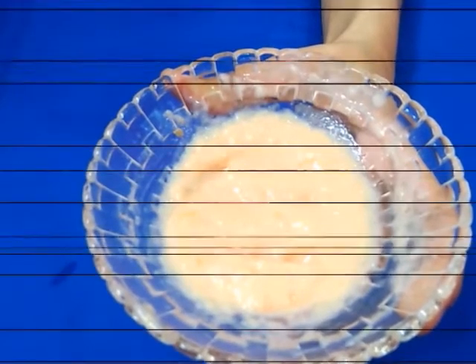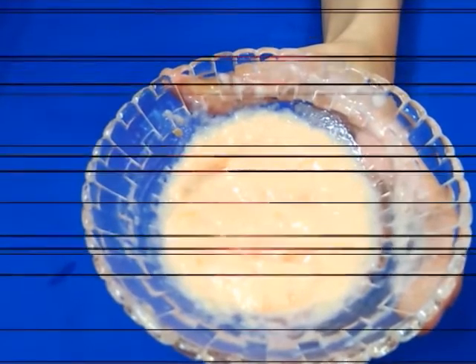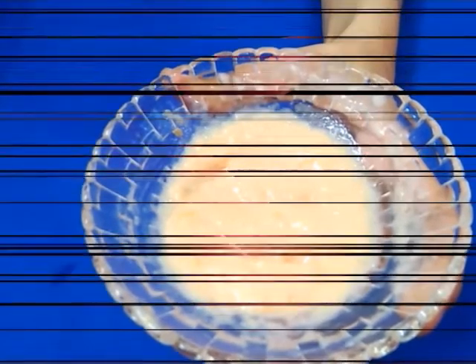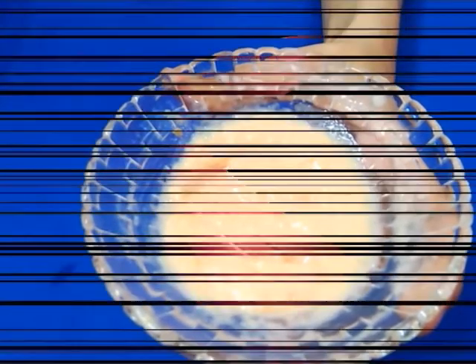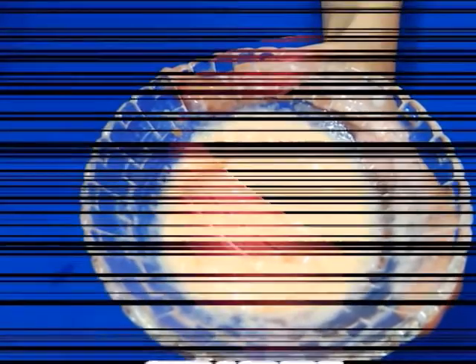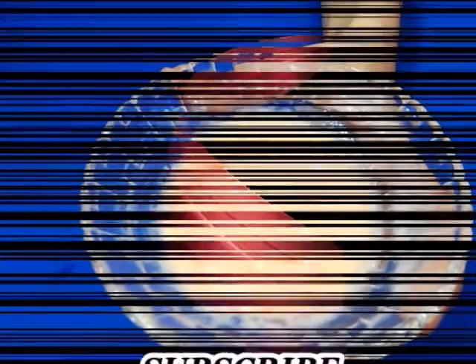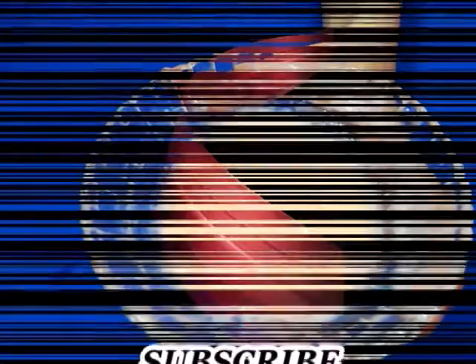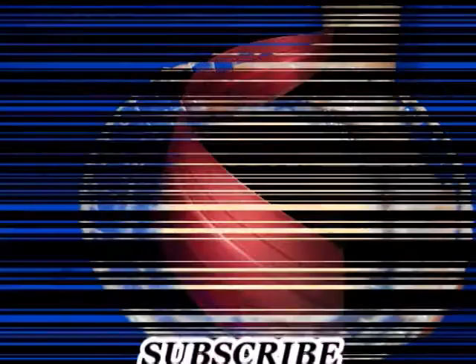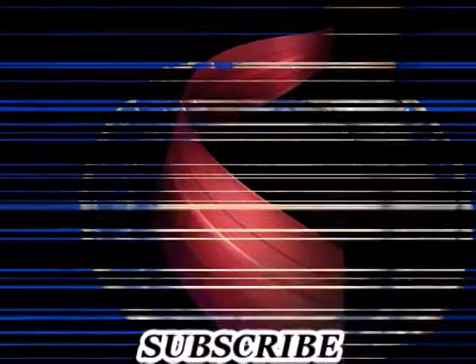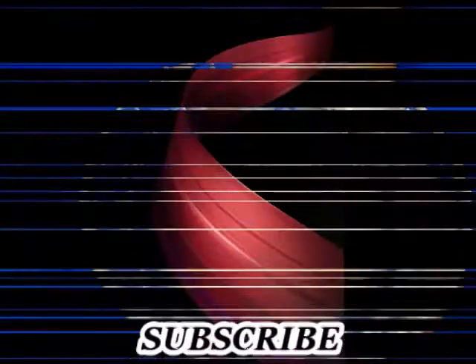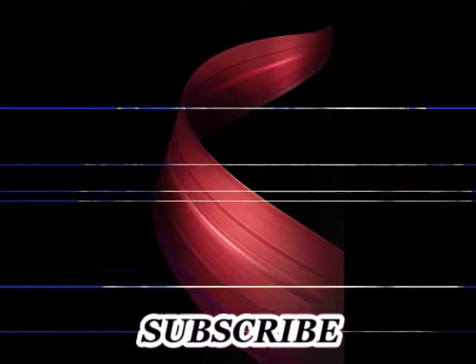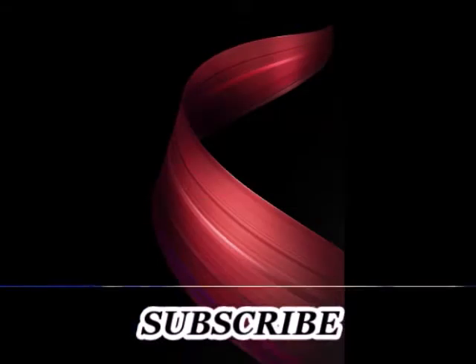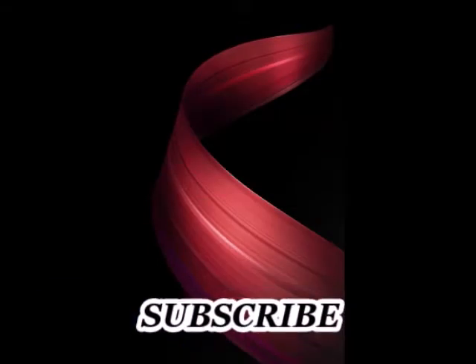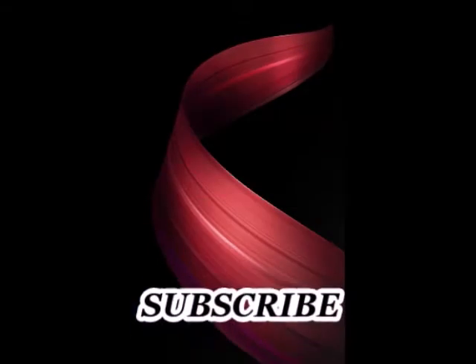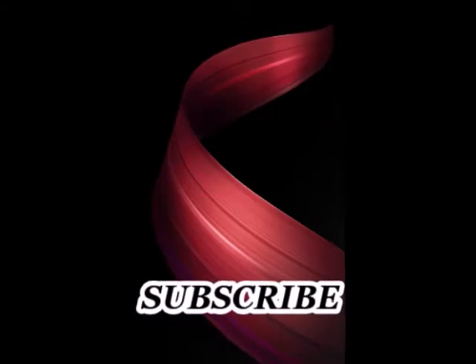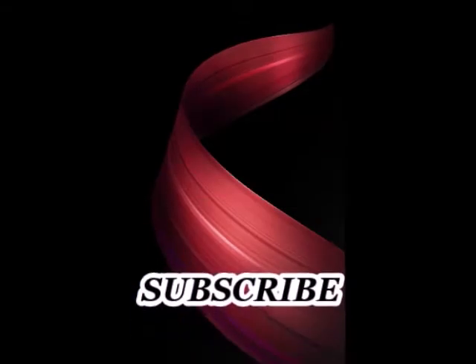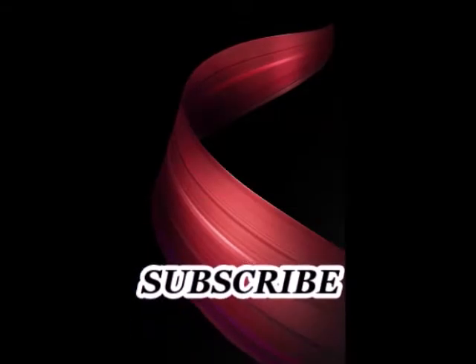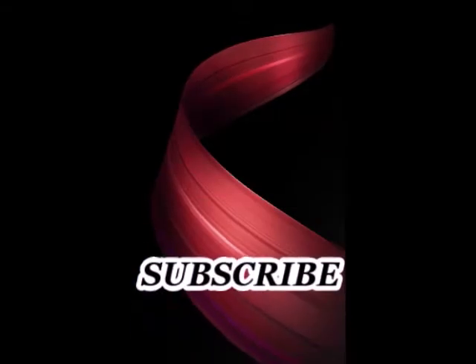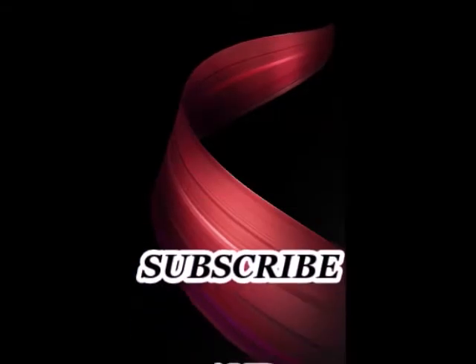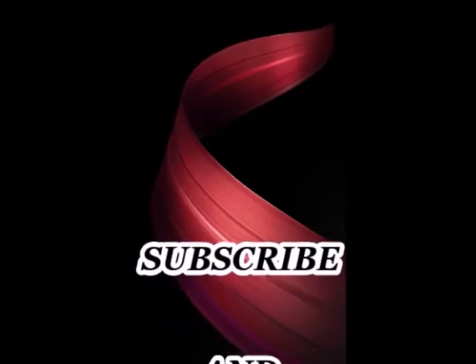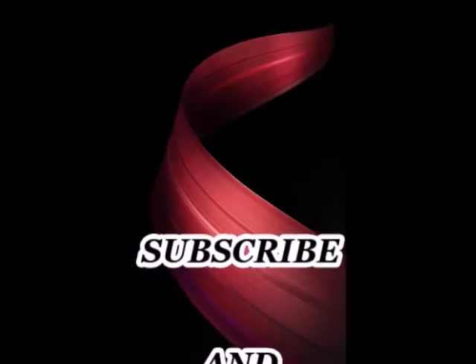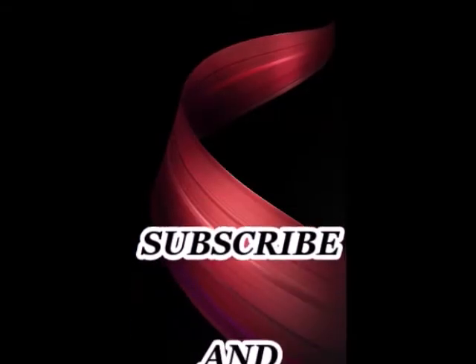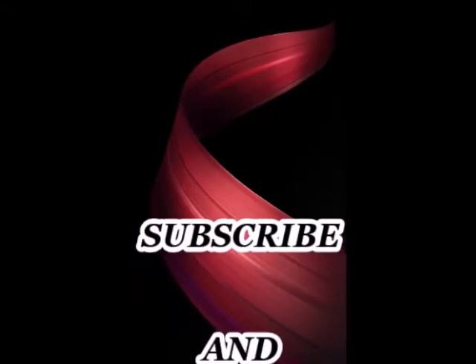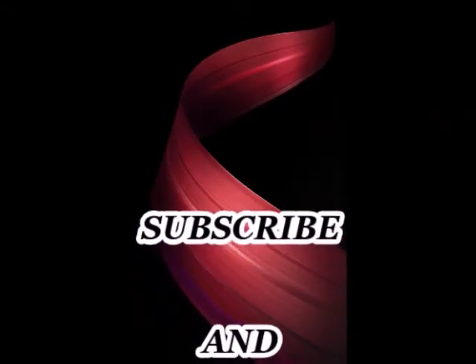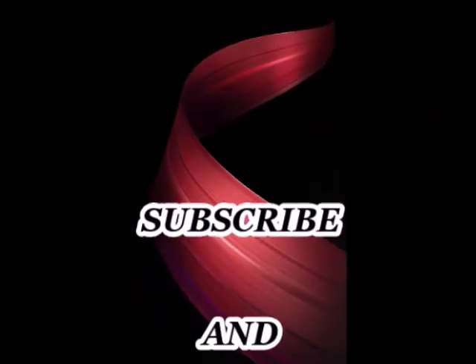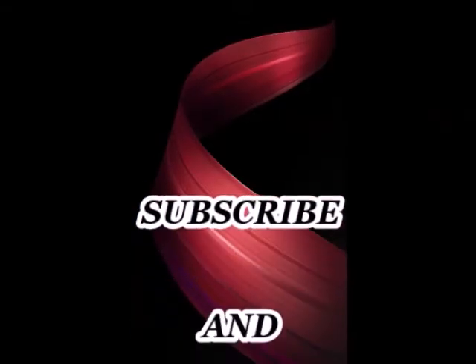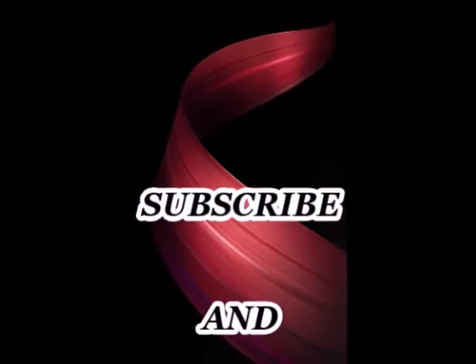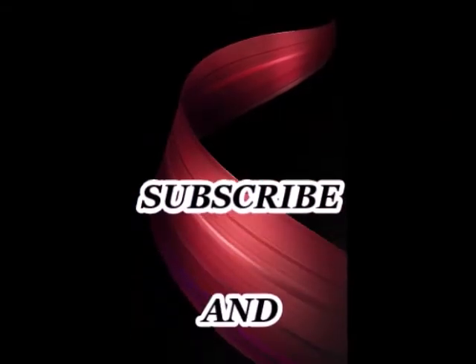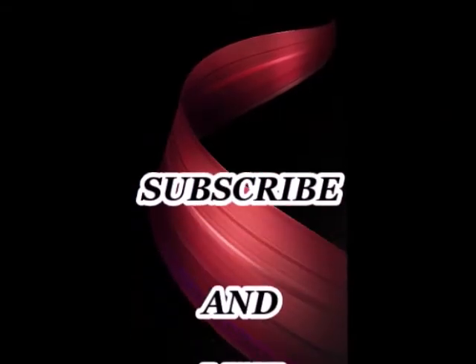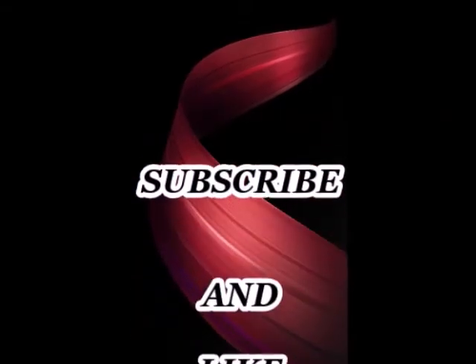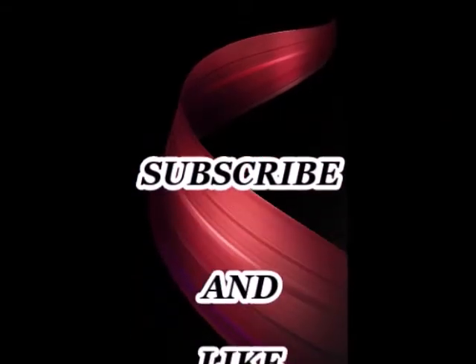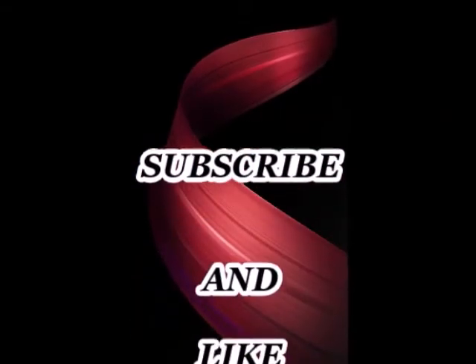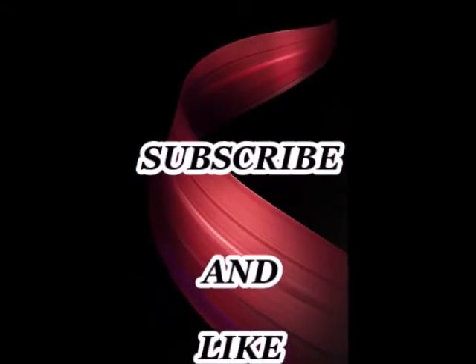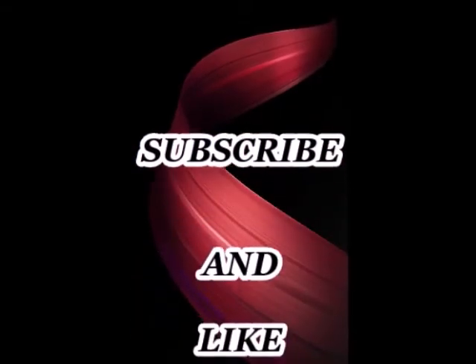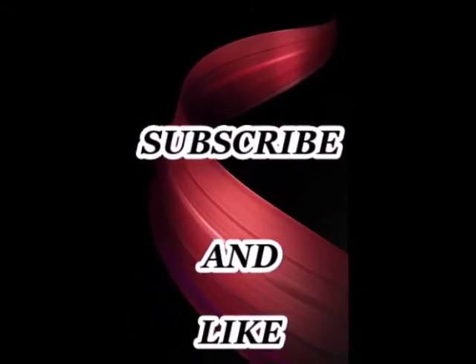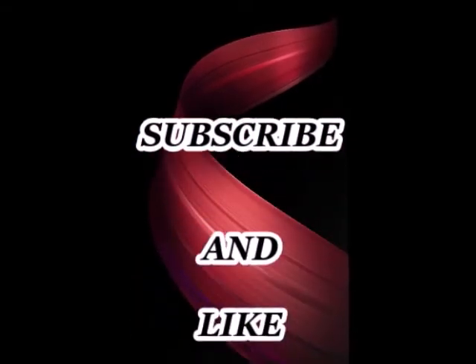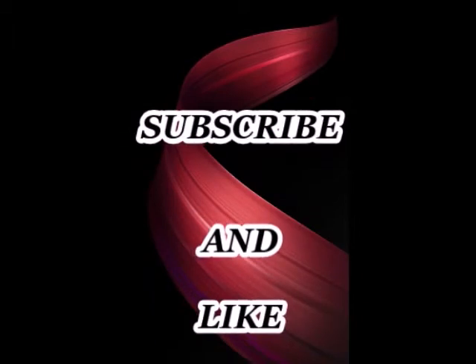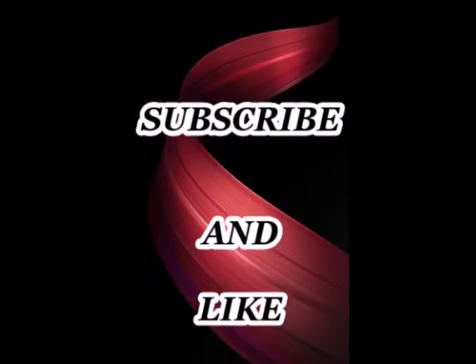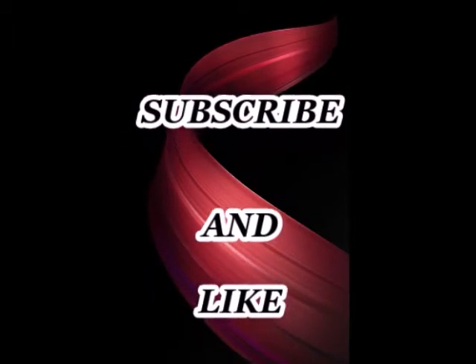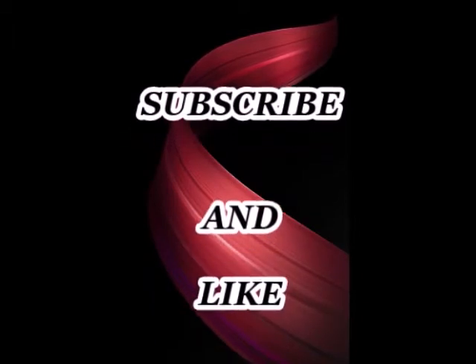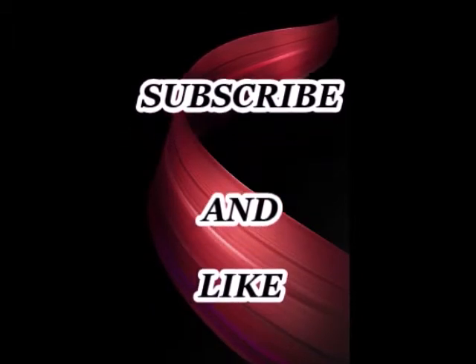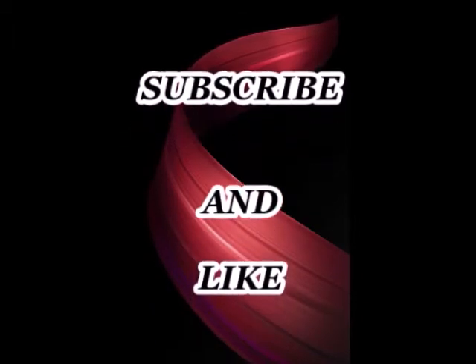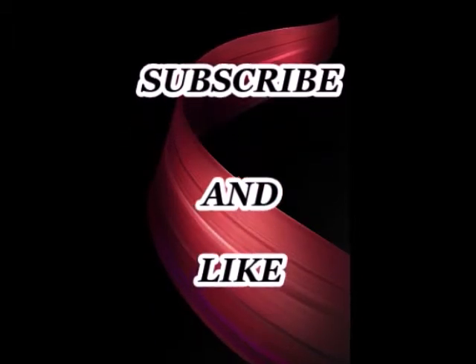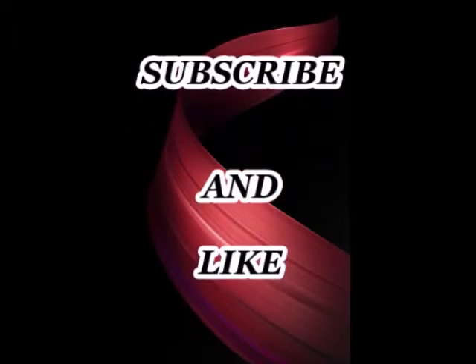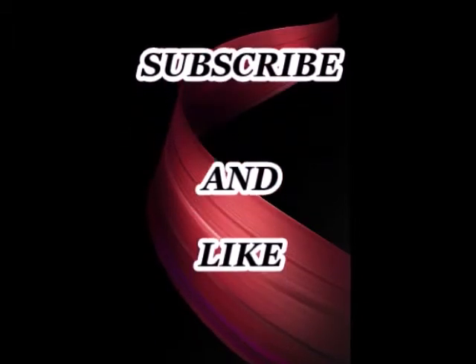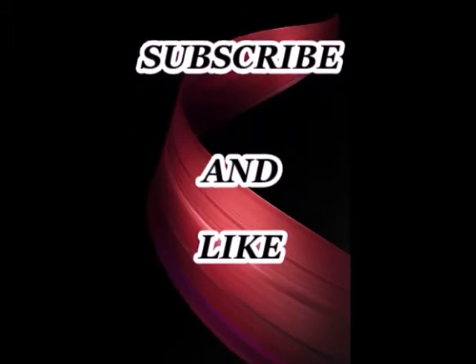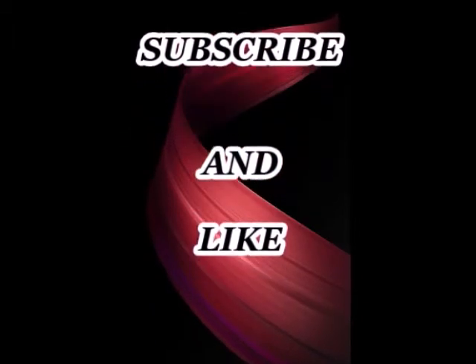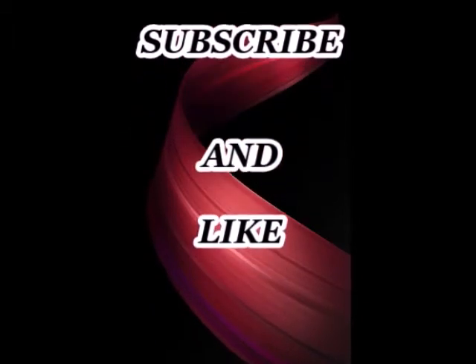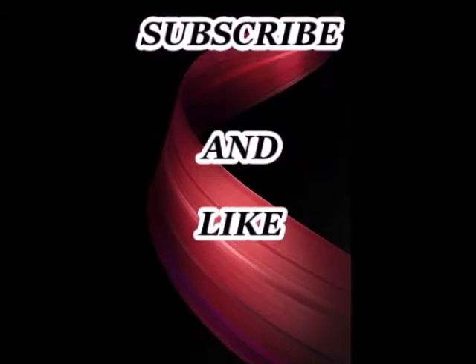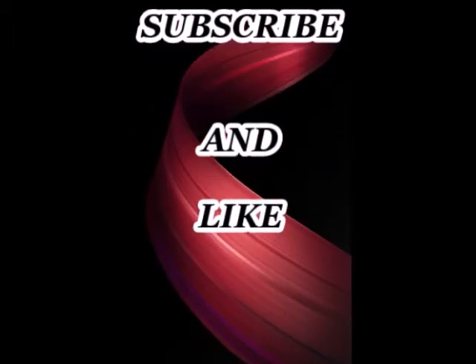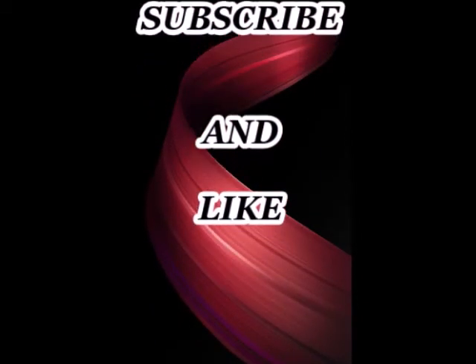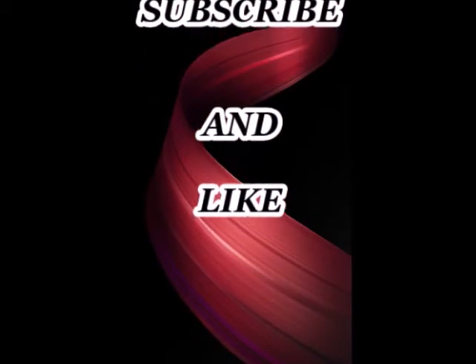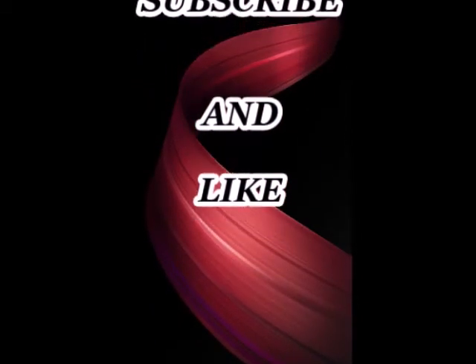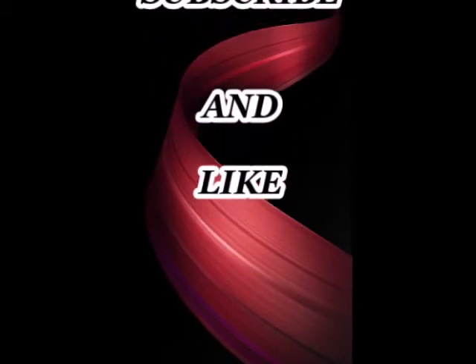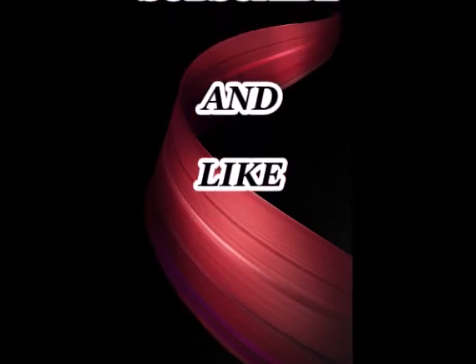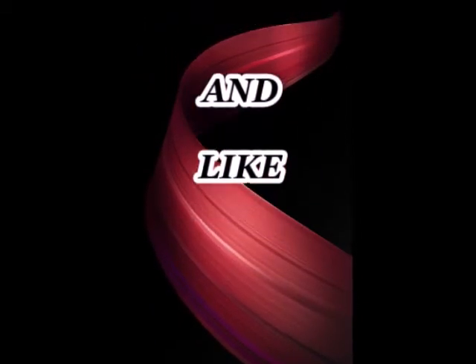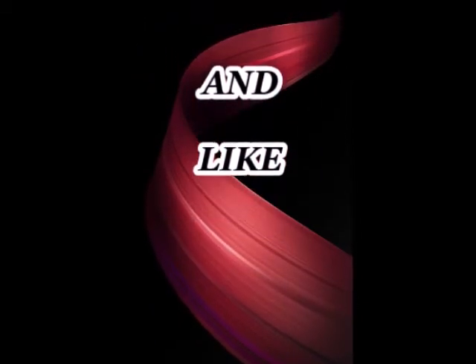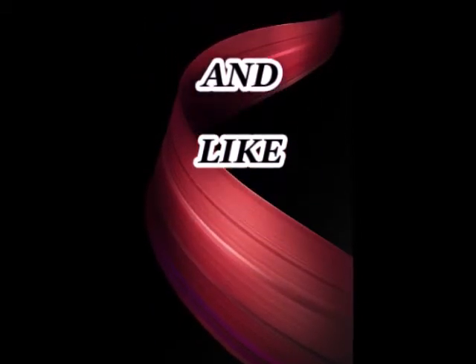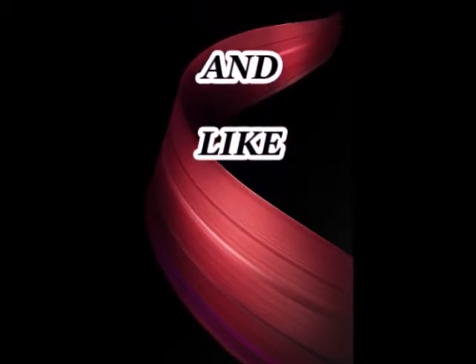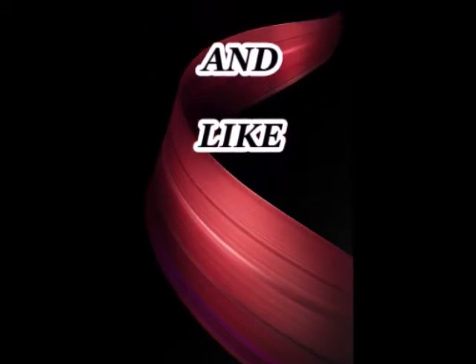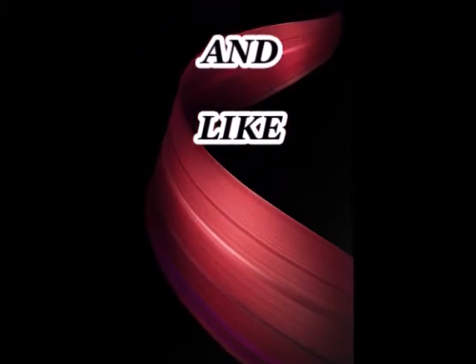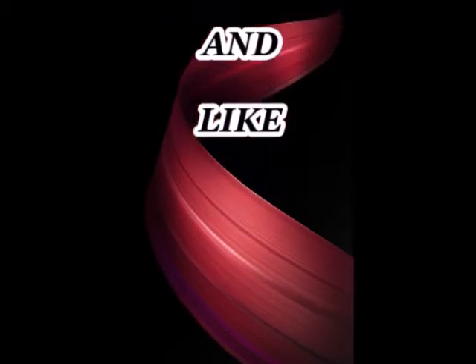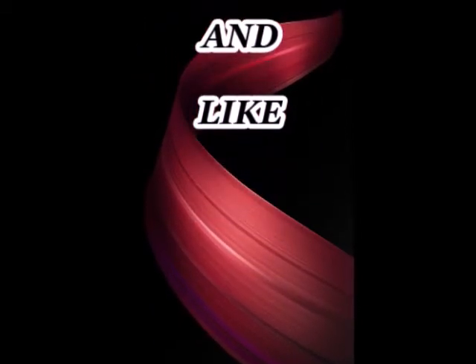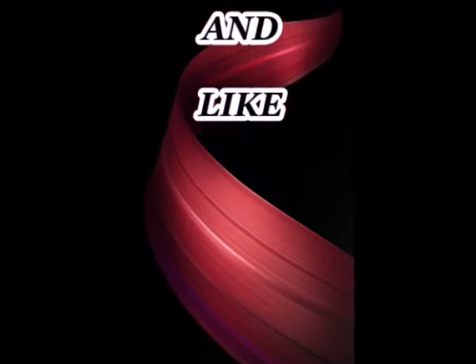So guys, if you like this video then please like it and subscribe to my channel. Thank you.